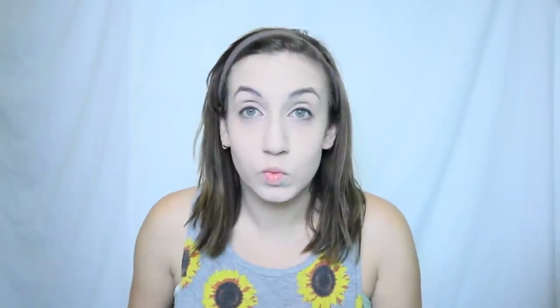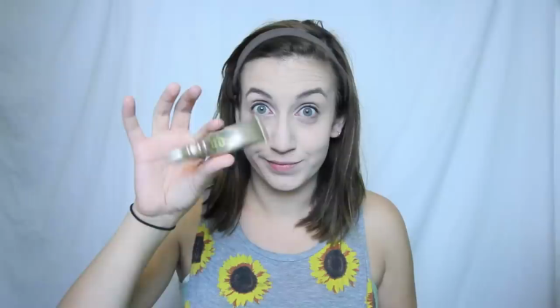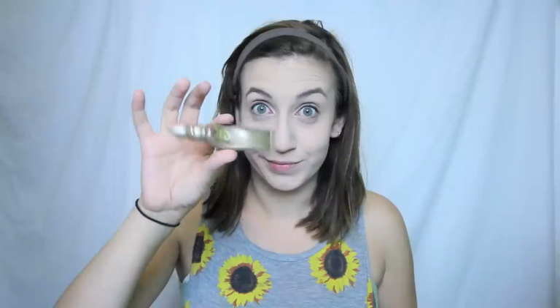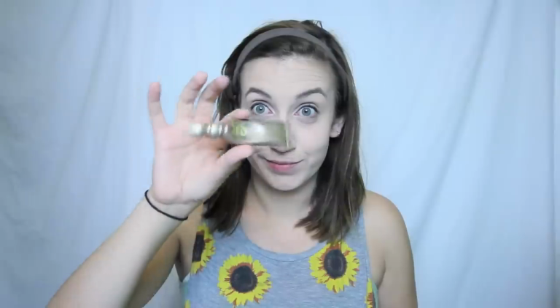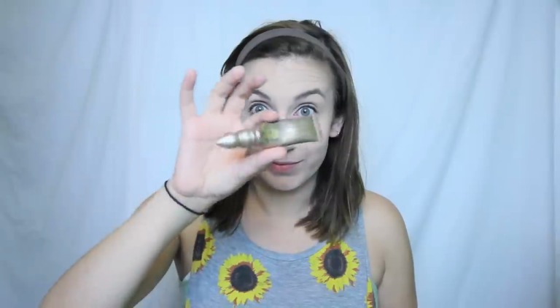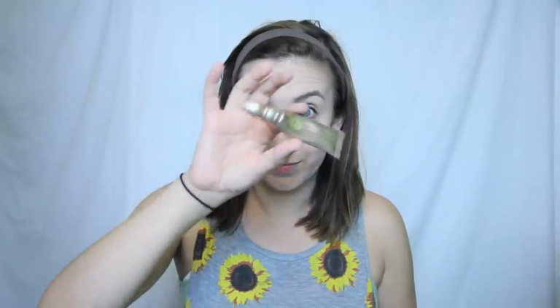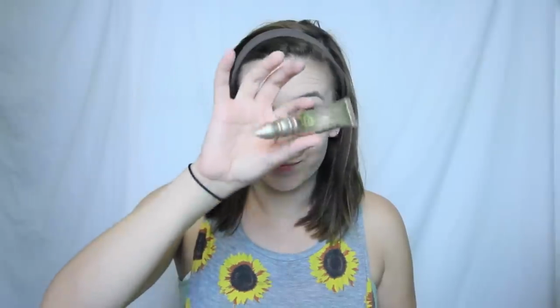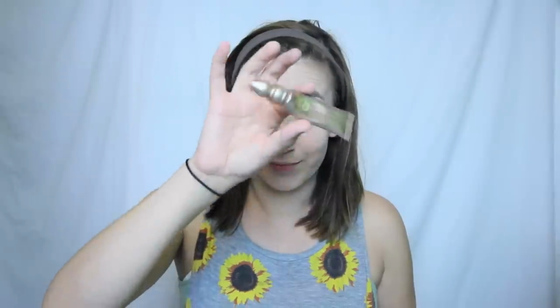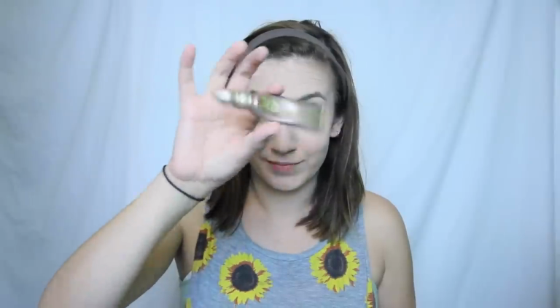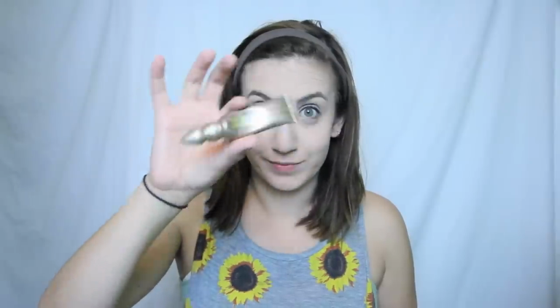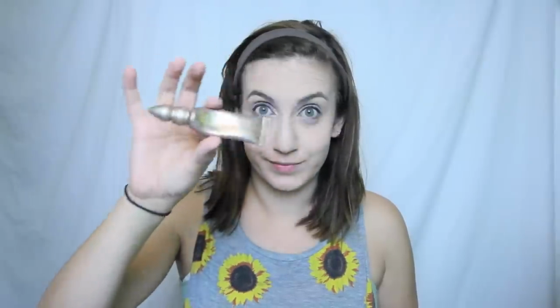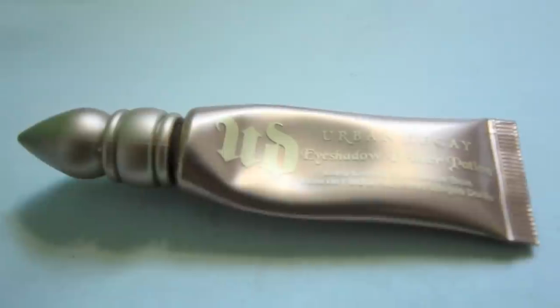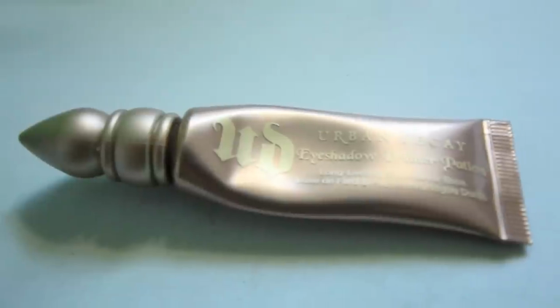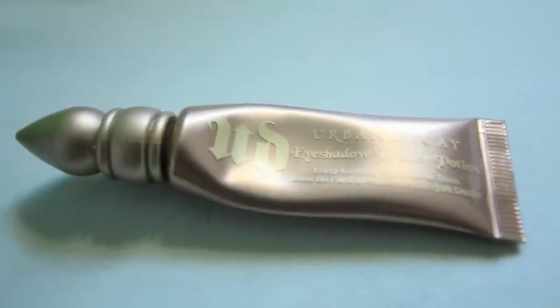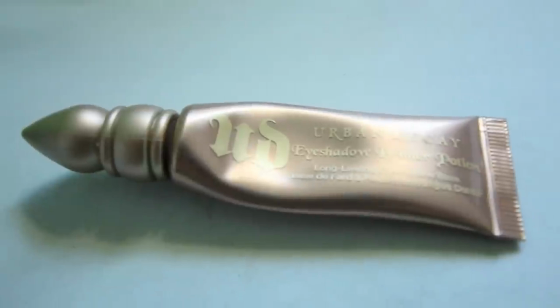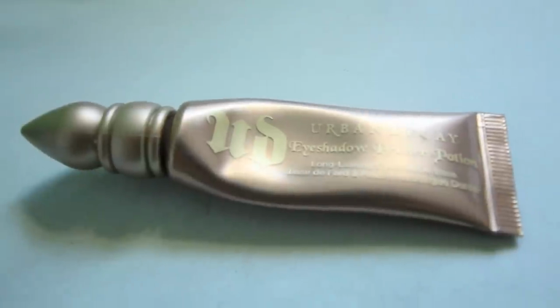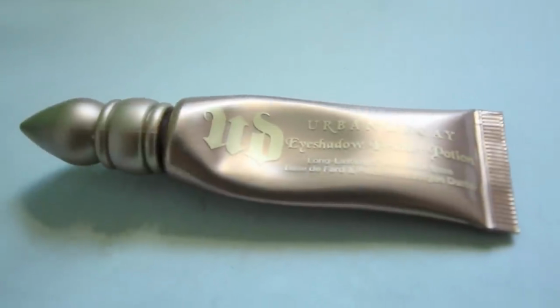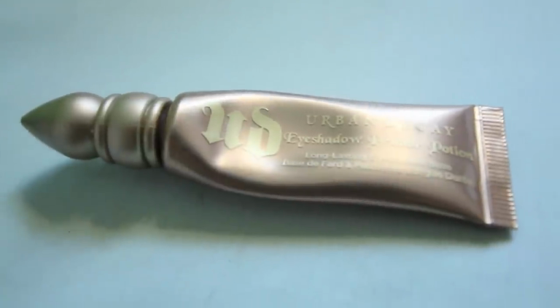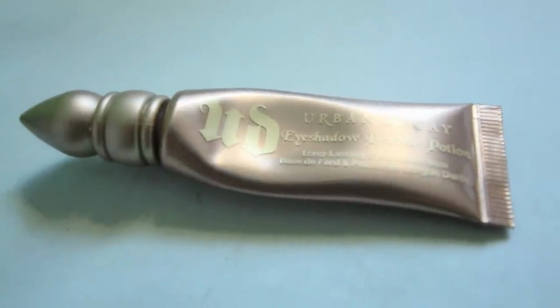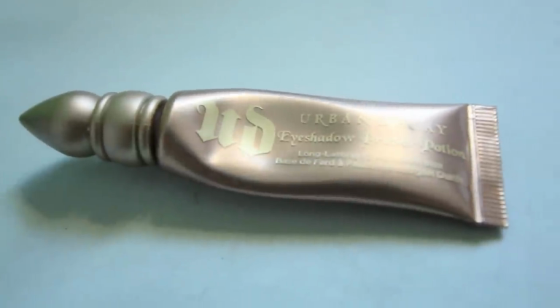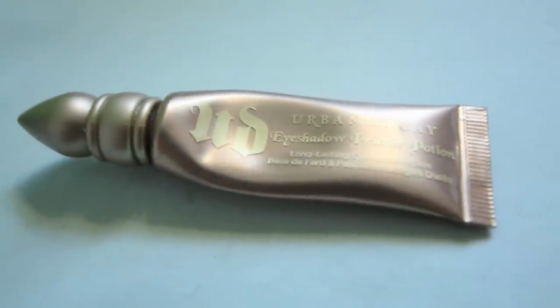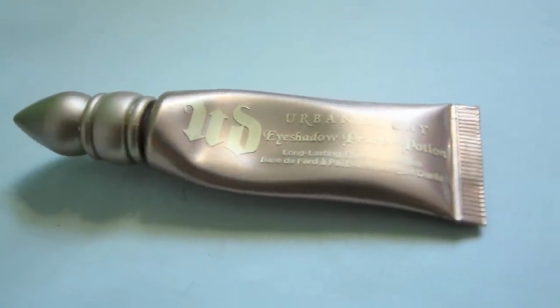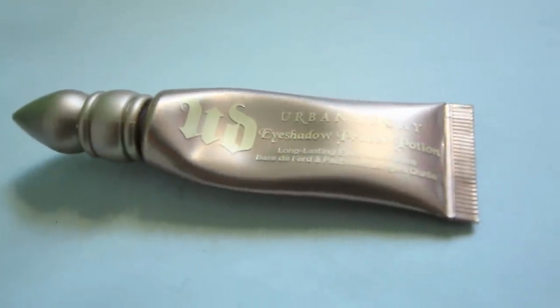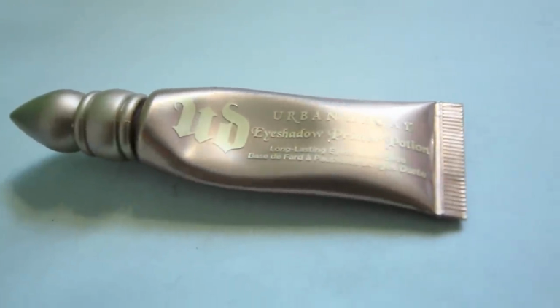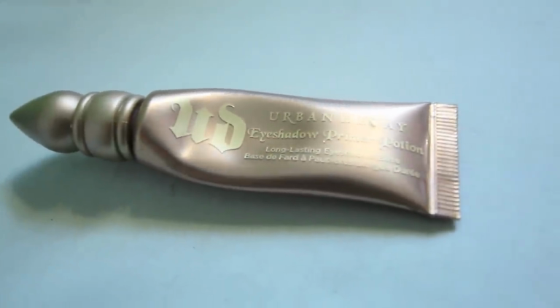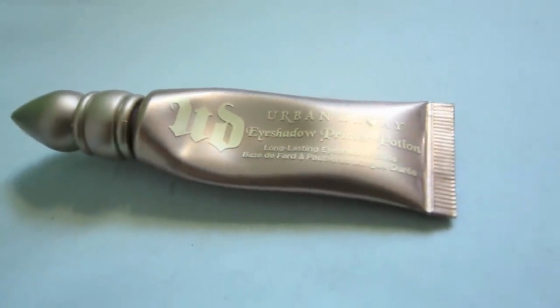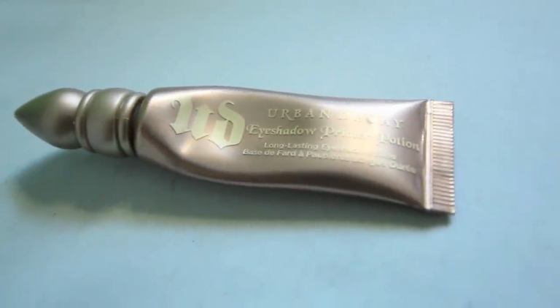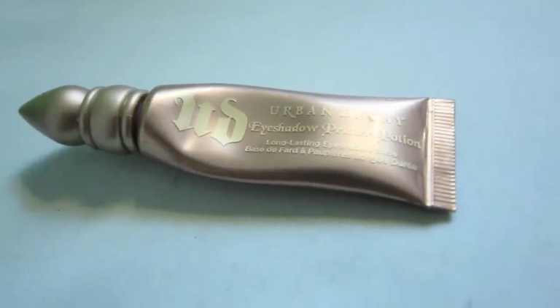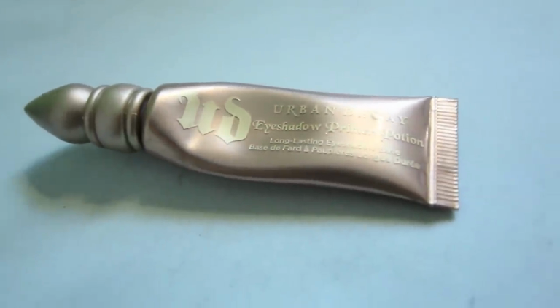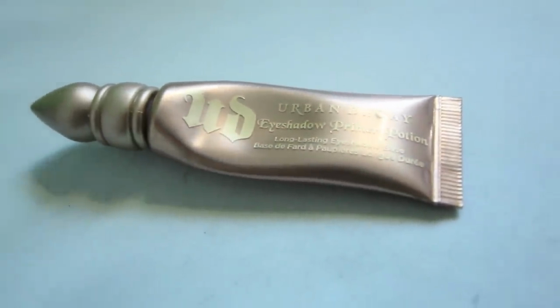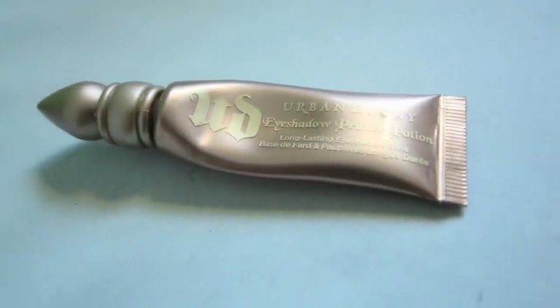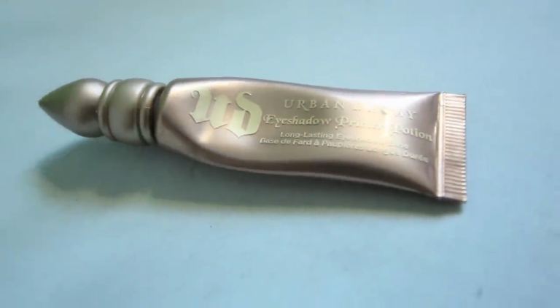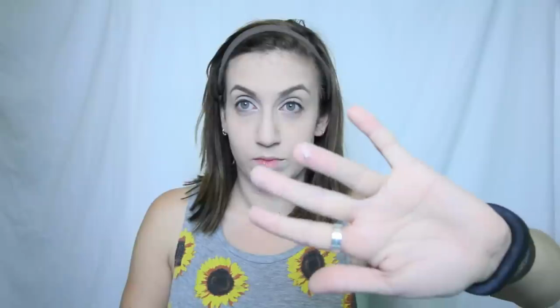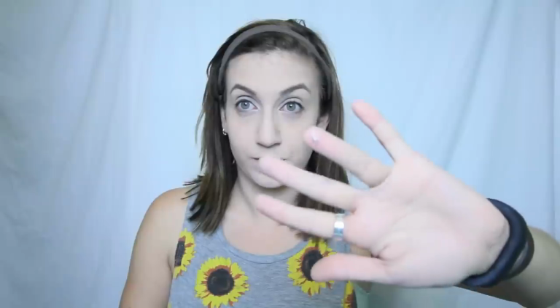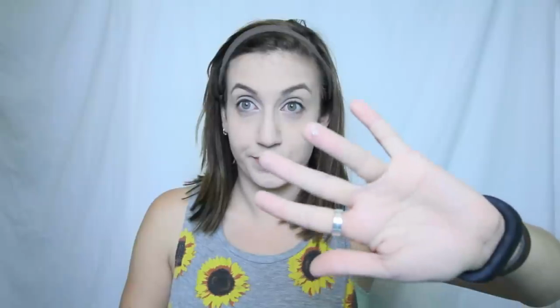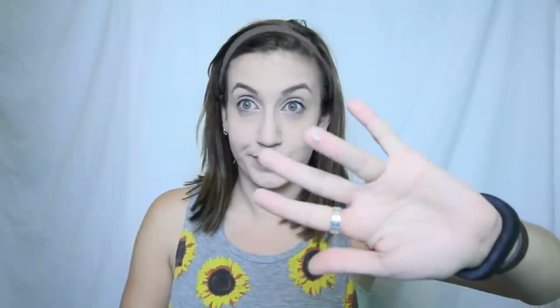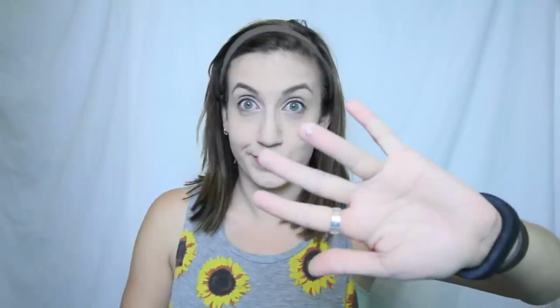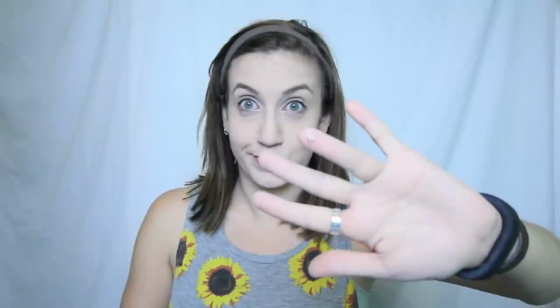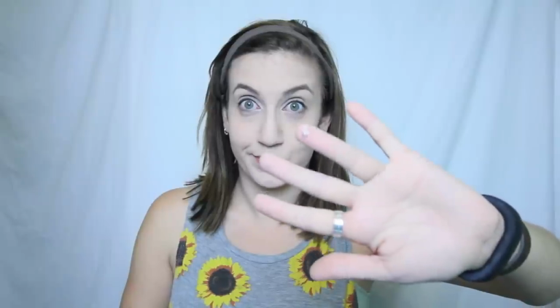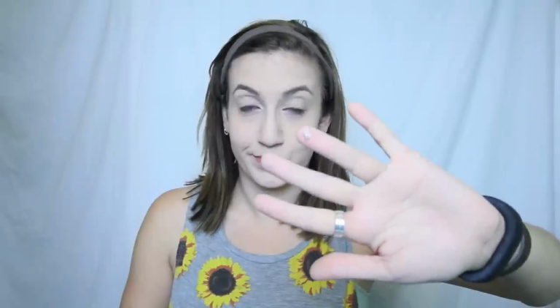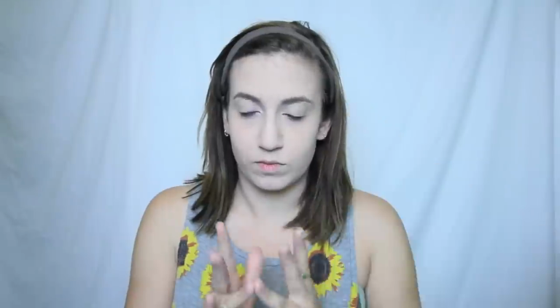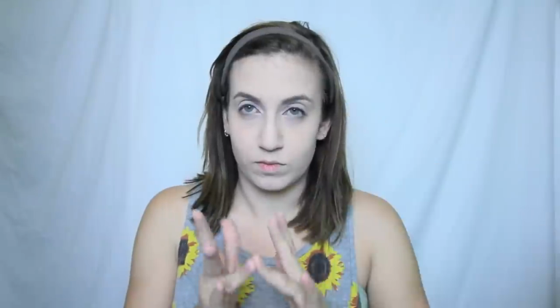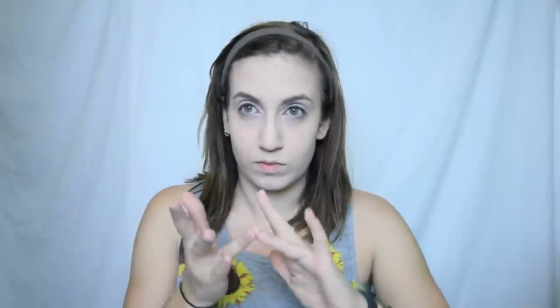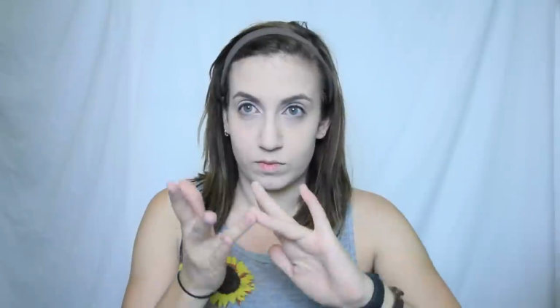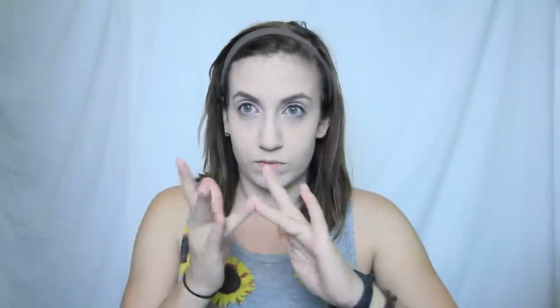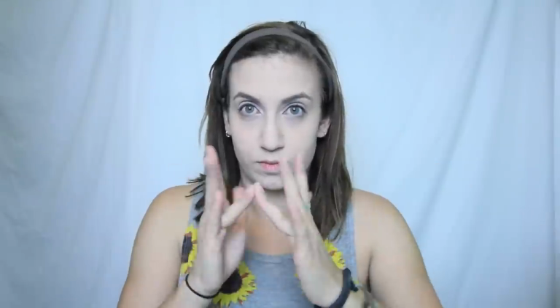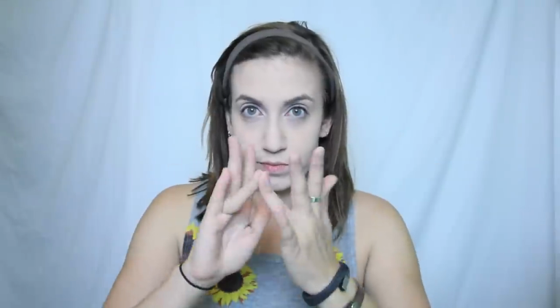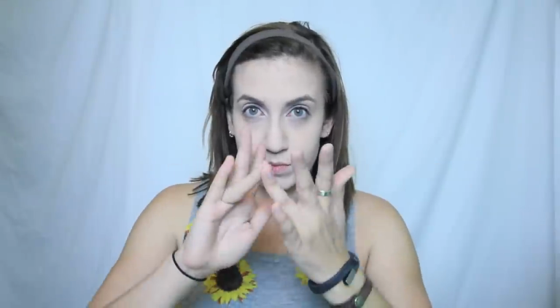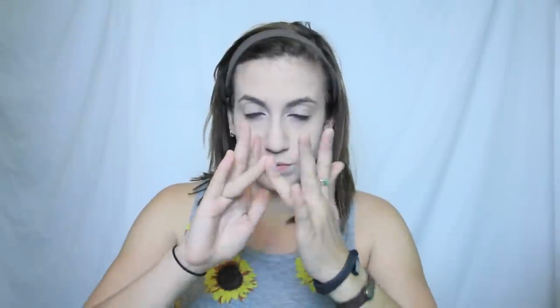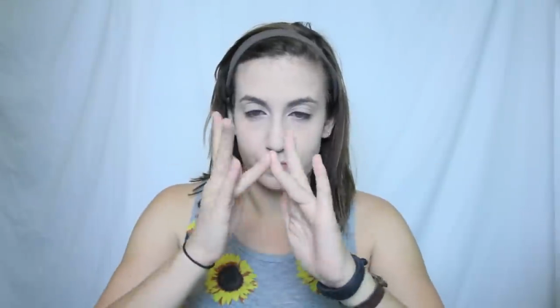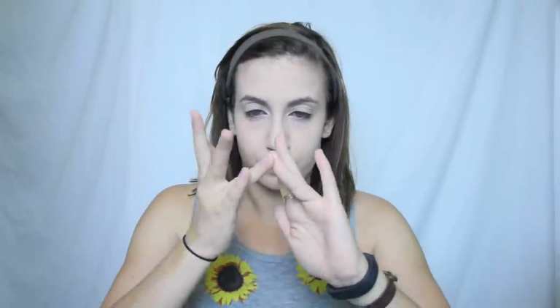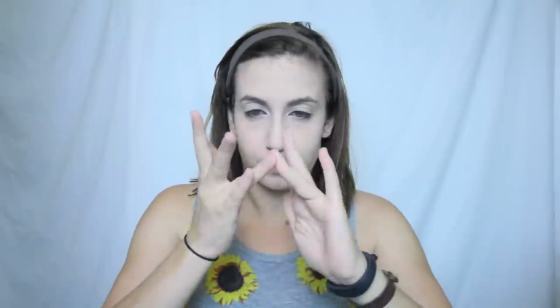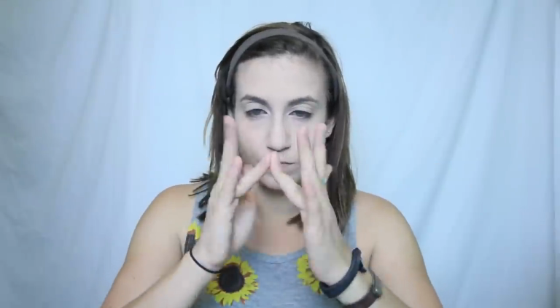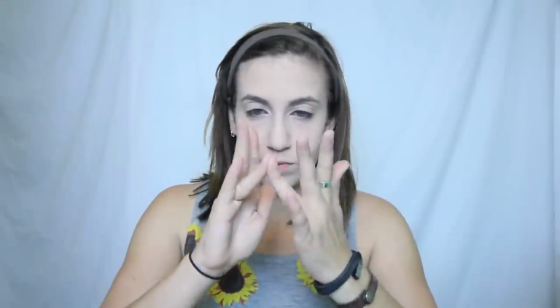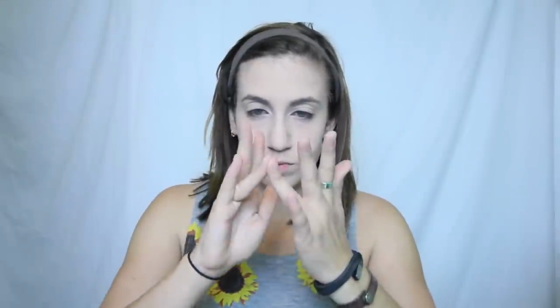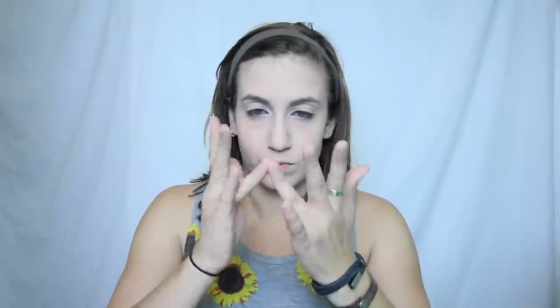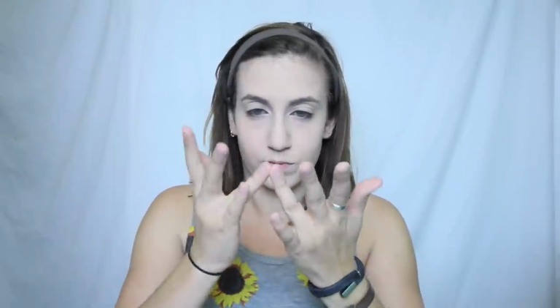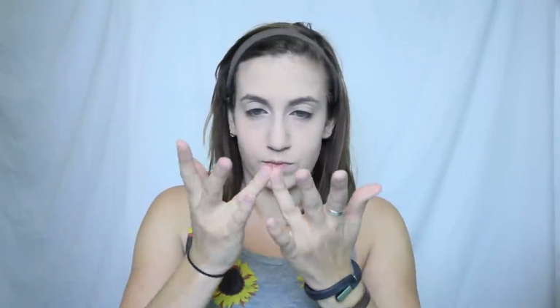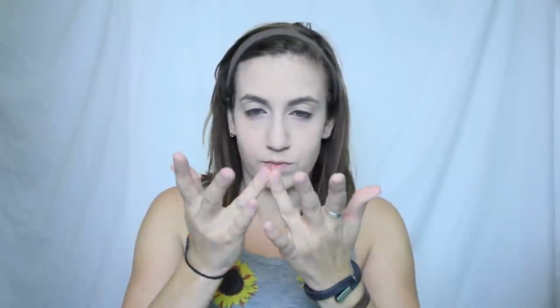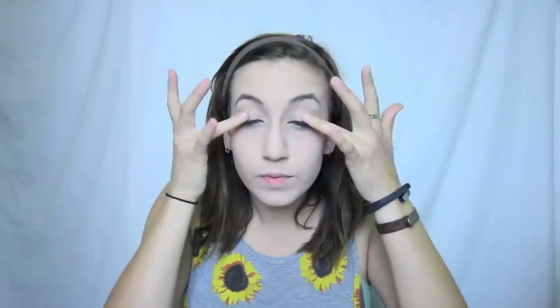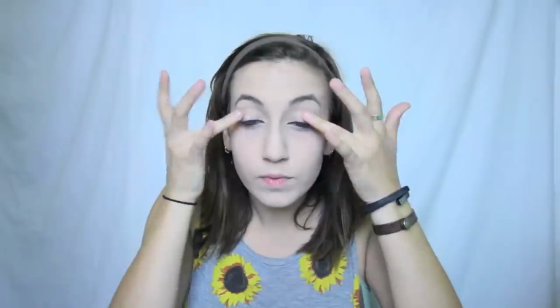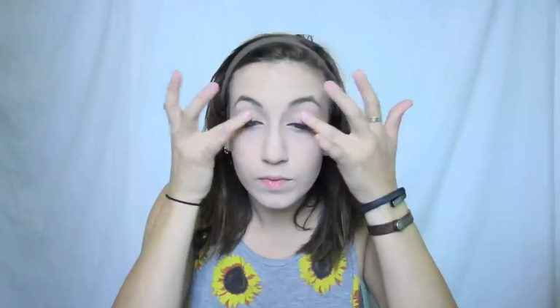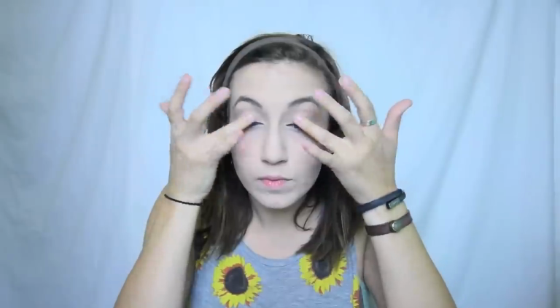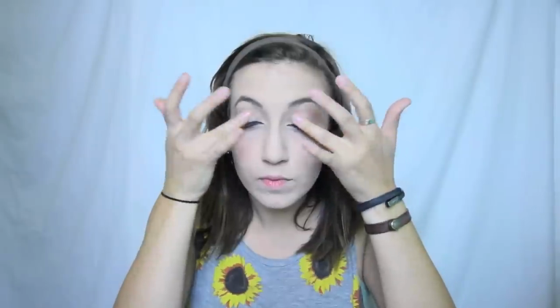Next, I'm using my Urban Decay Primer Potion which makes my eyeshadow last all day. Only use a little bit of this, you don't need very much.